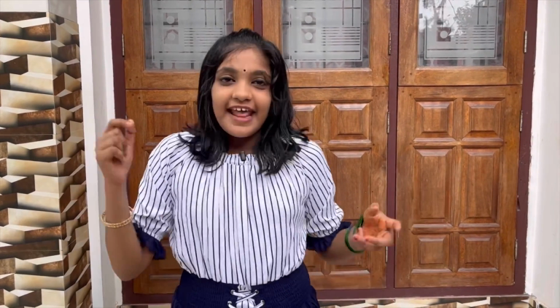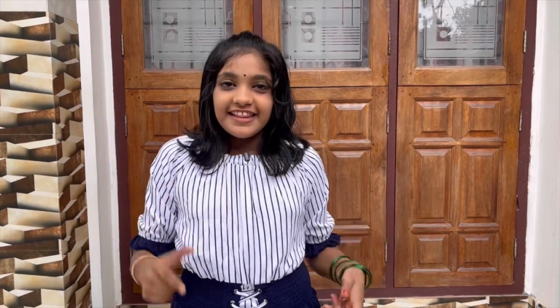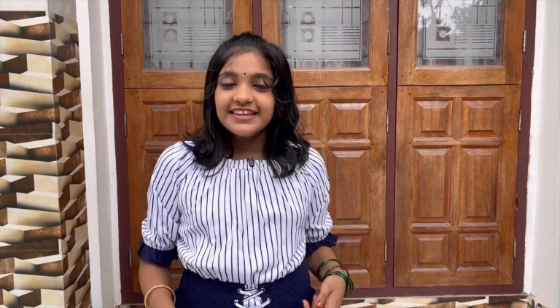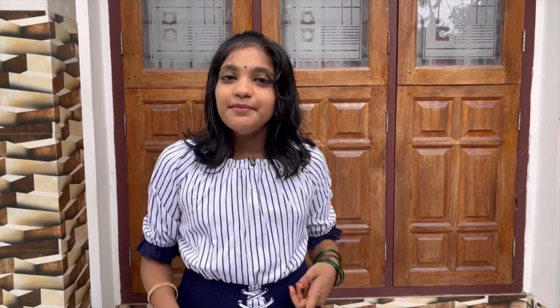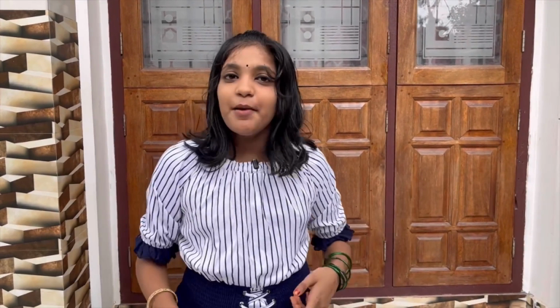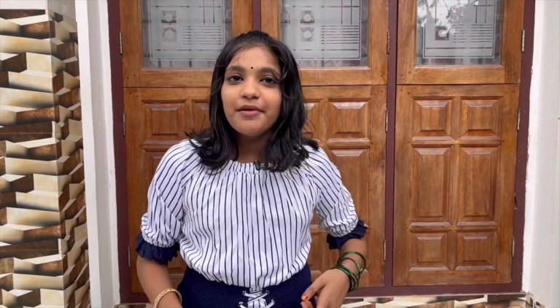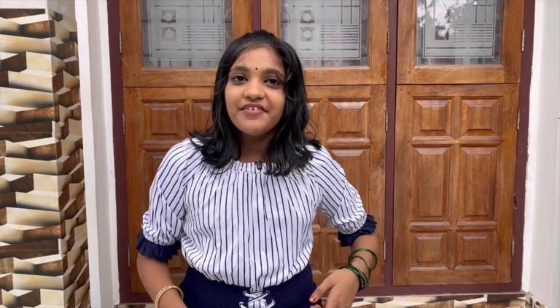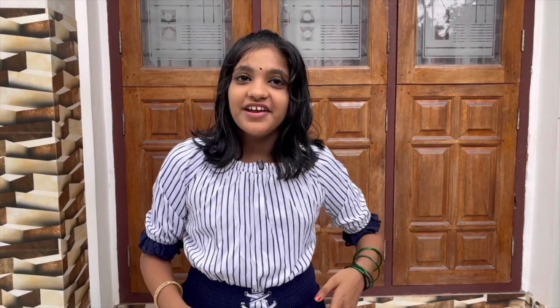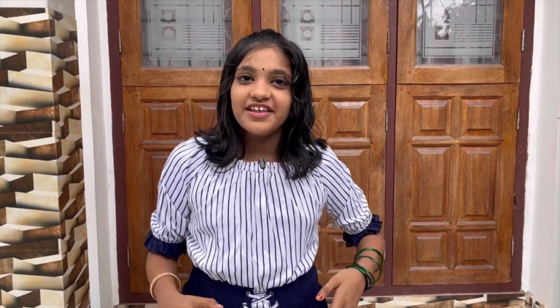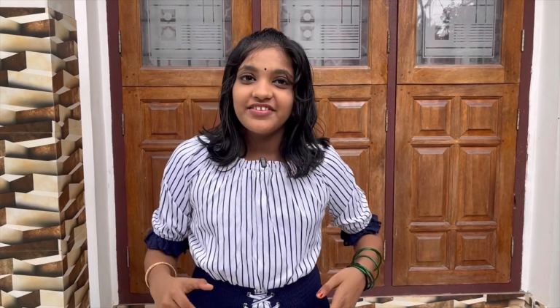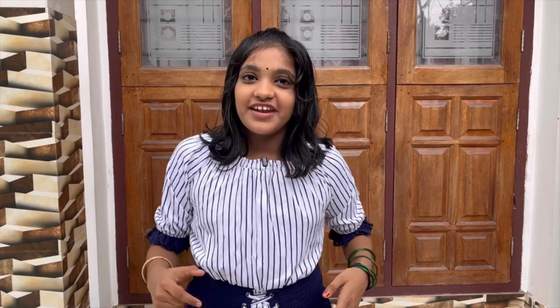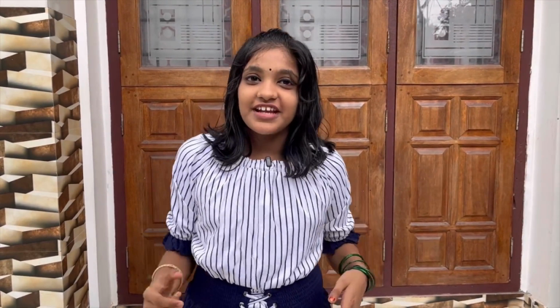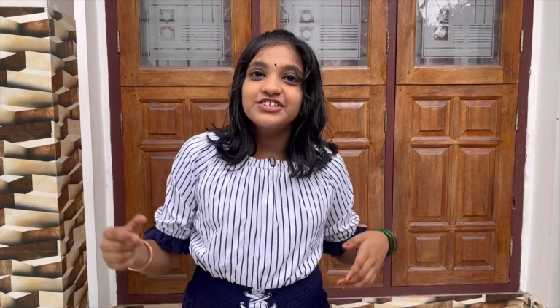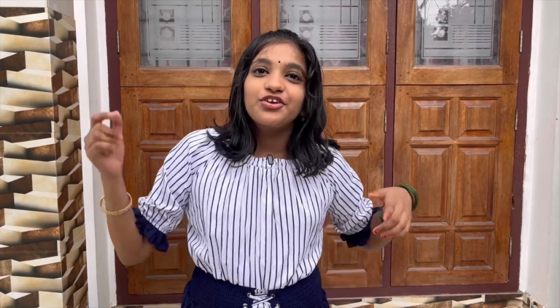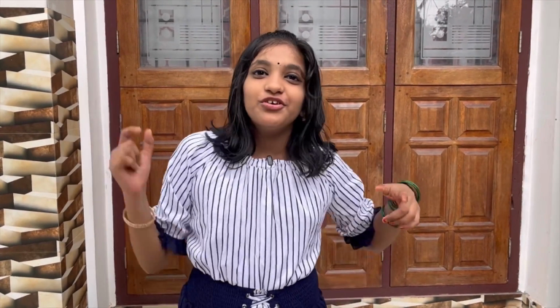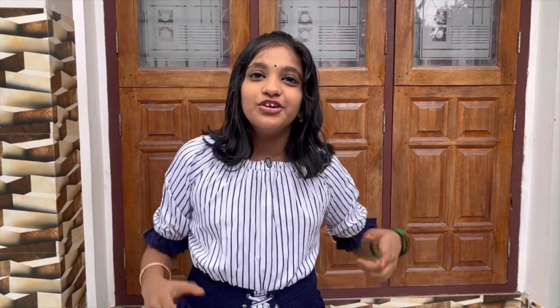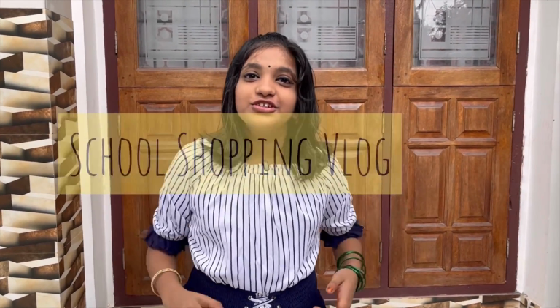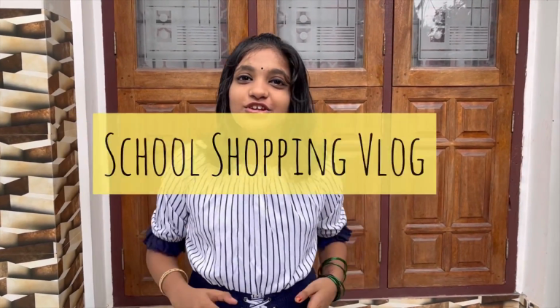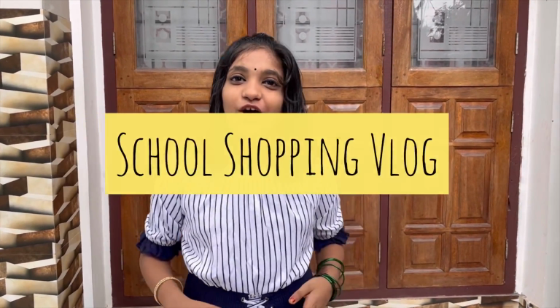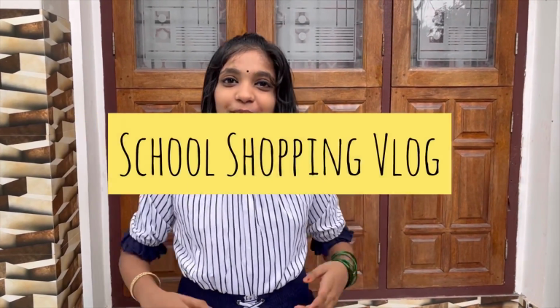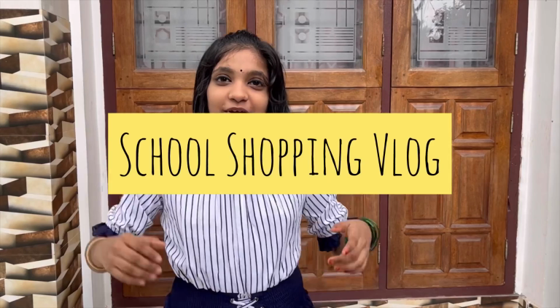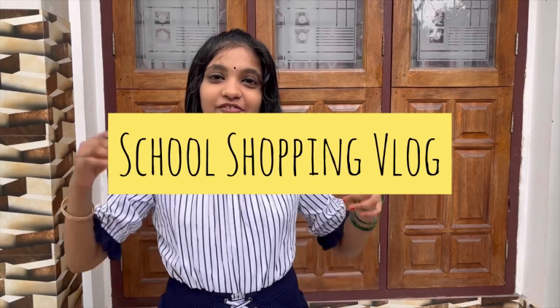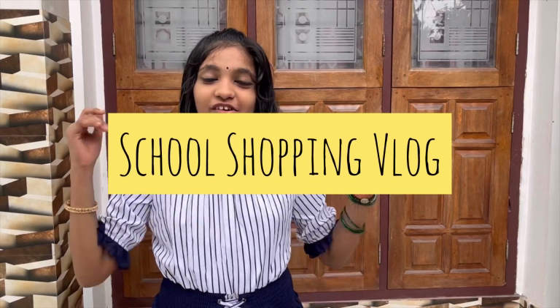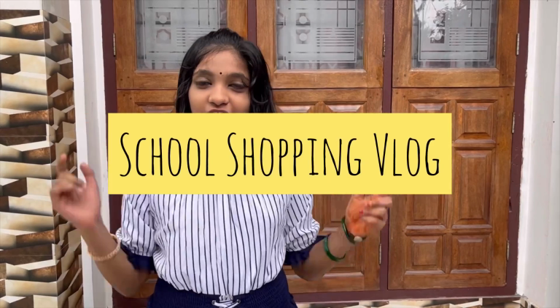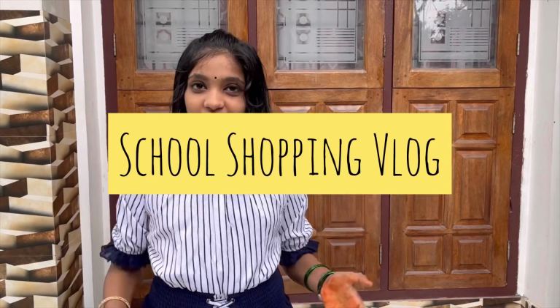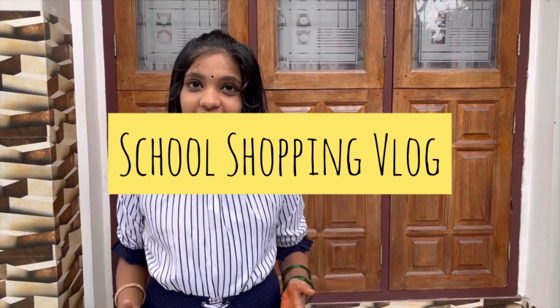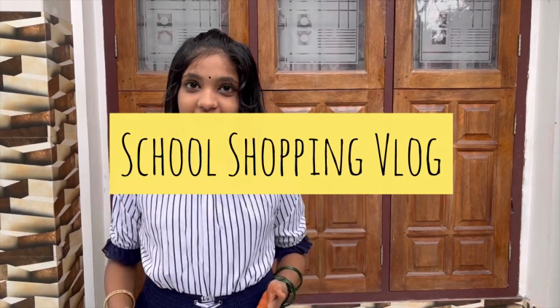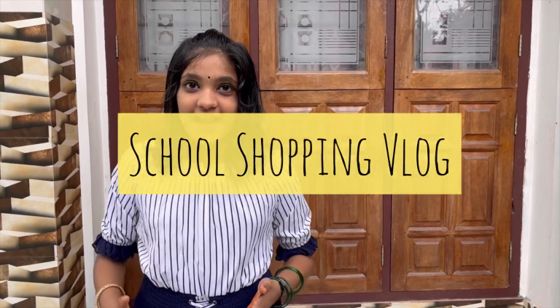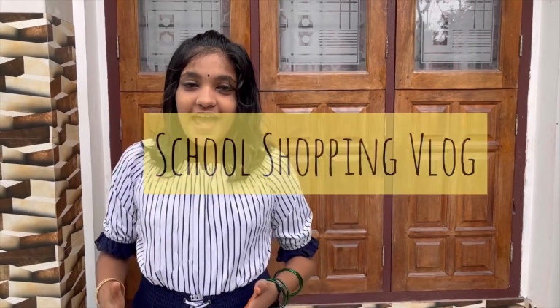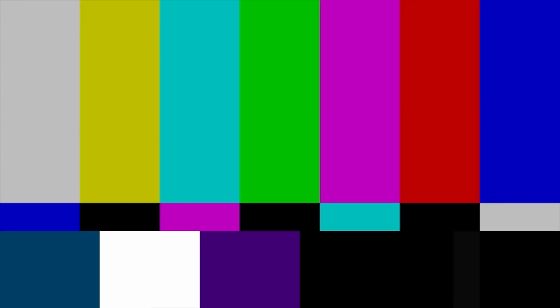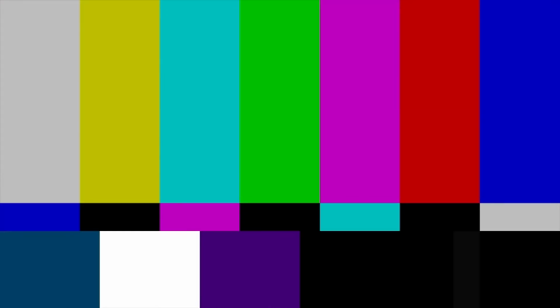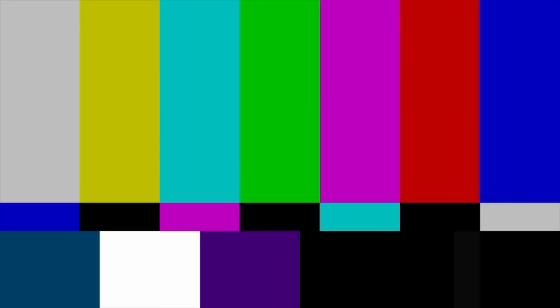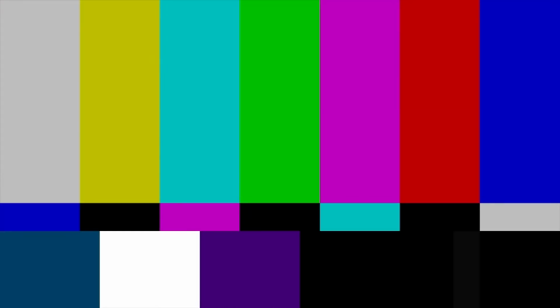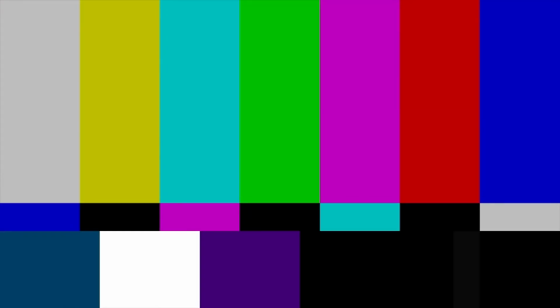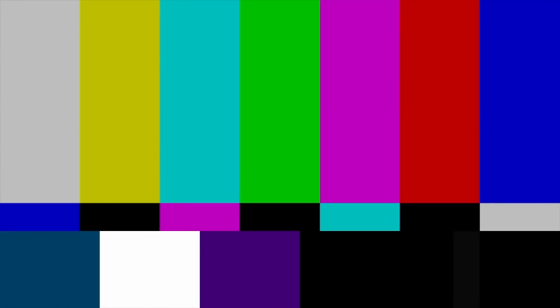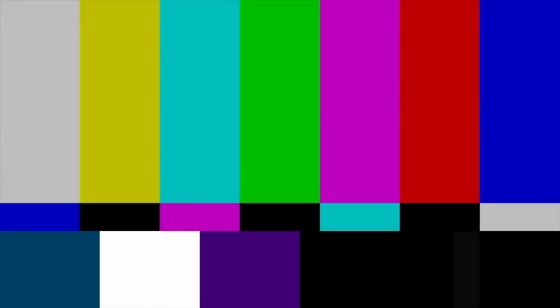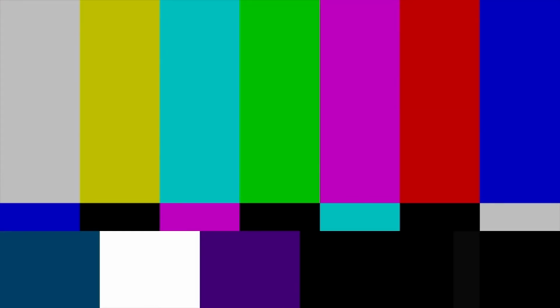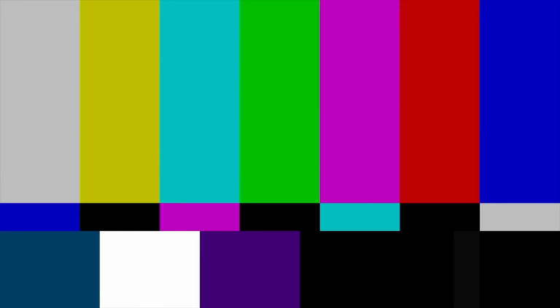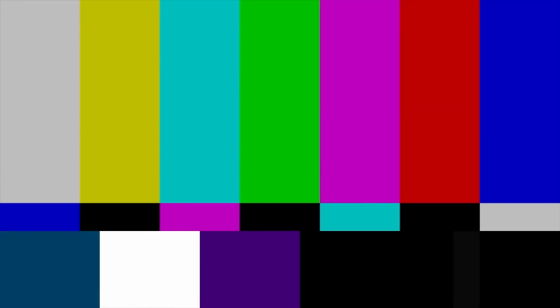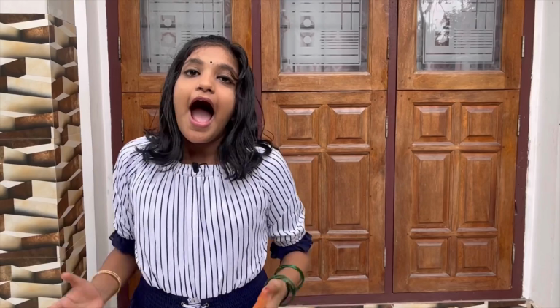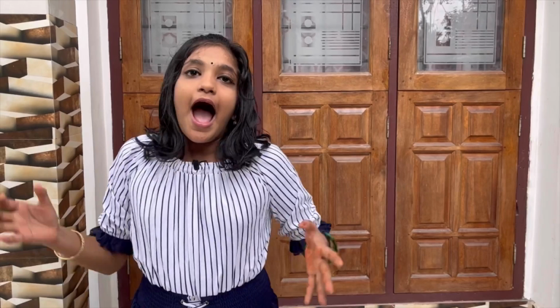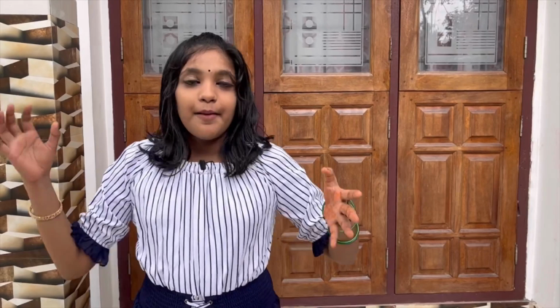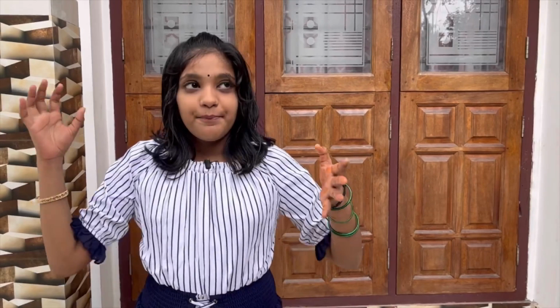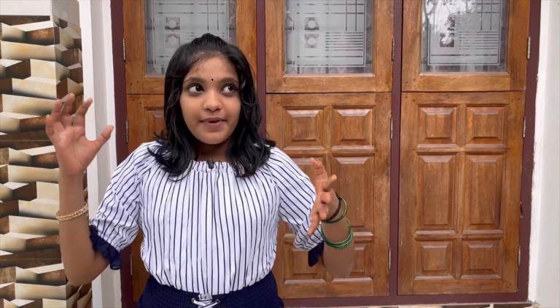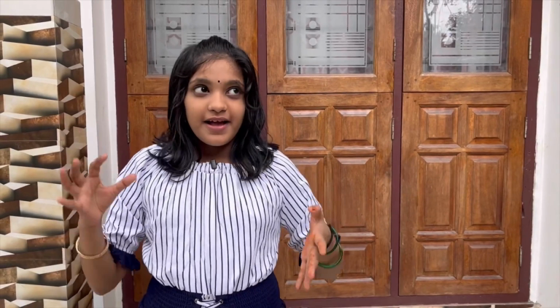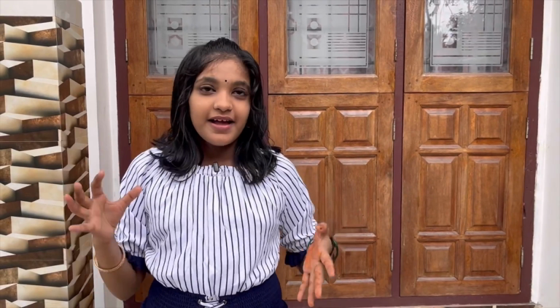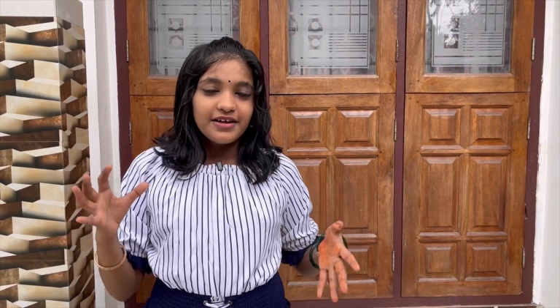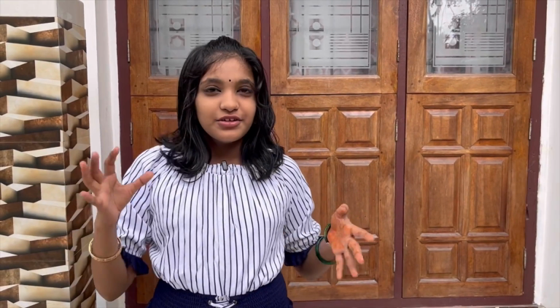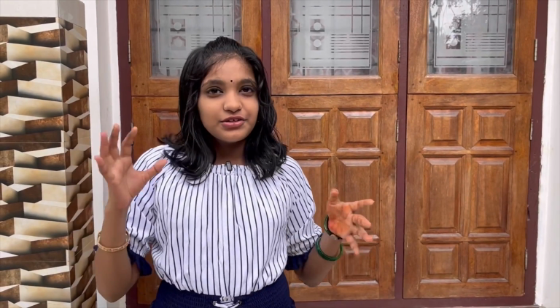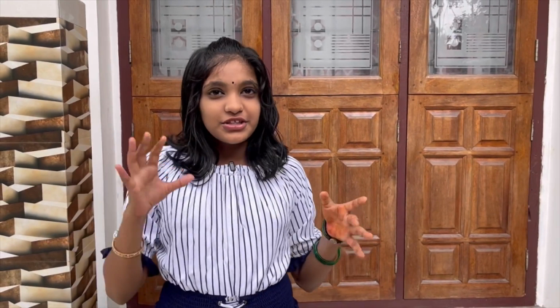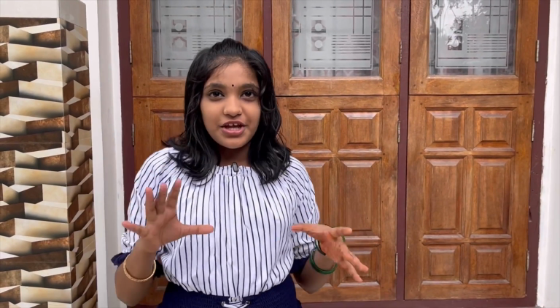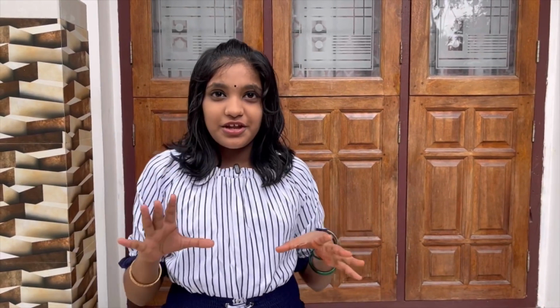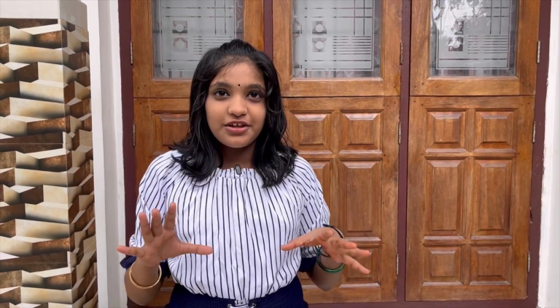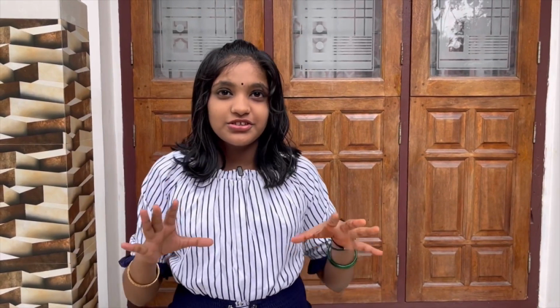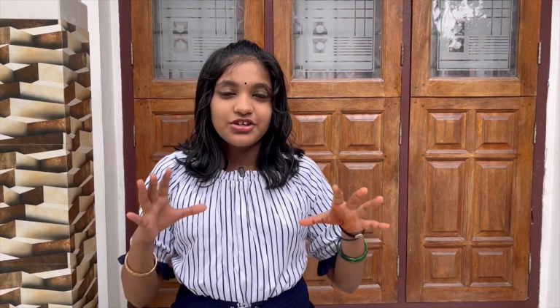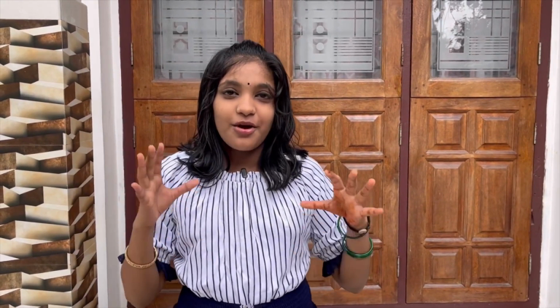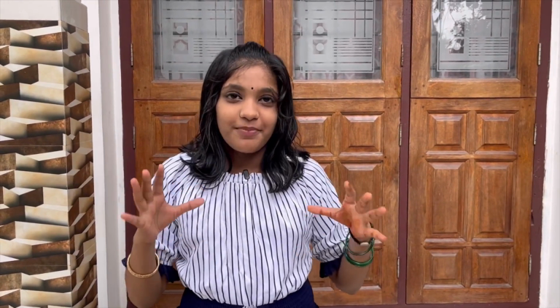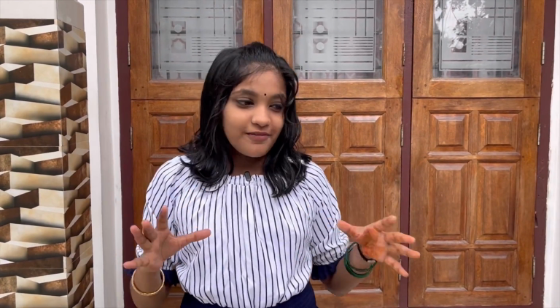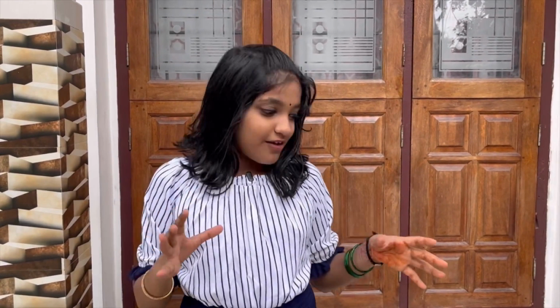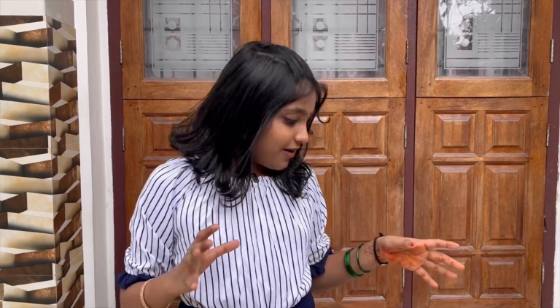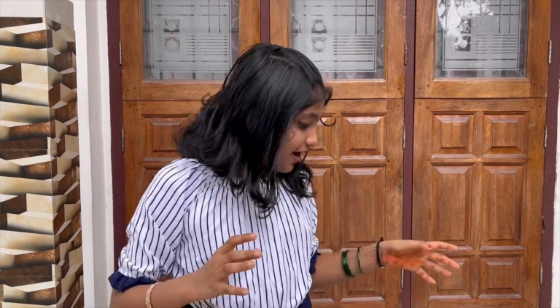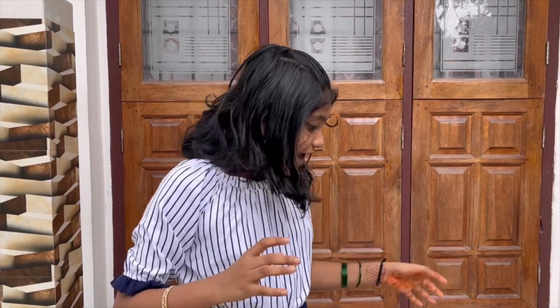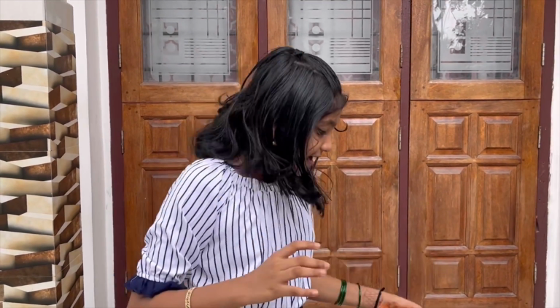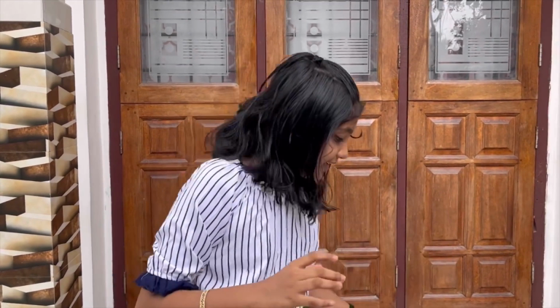Today's video is a school shopping vlog. I have a list of different shopping vlogs.